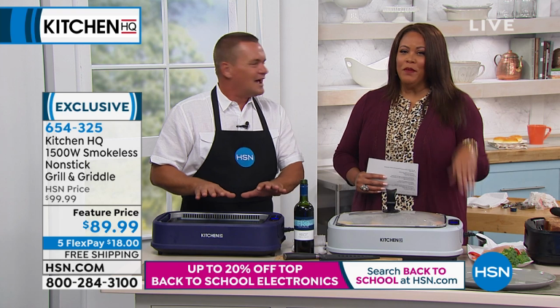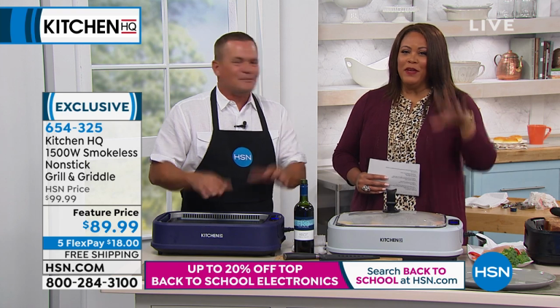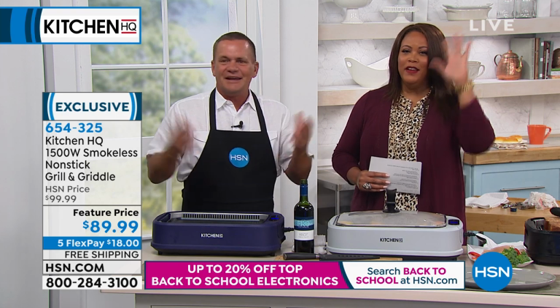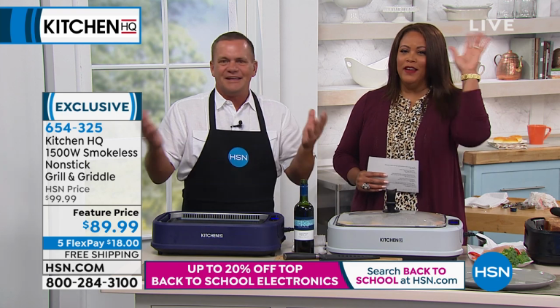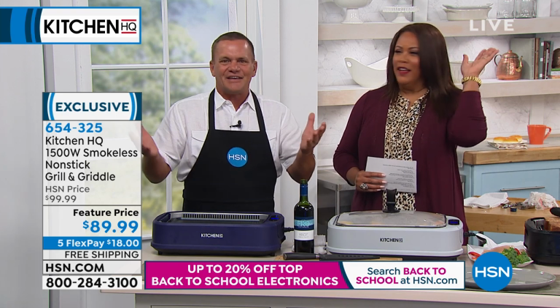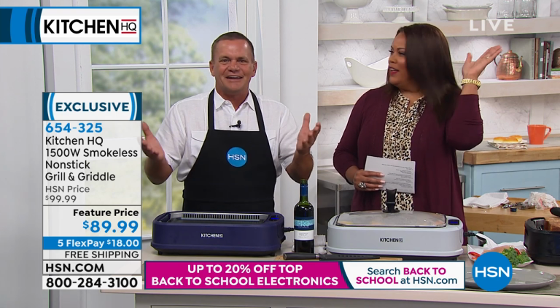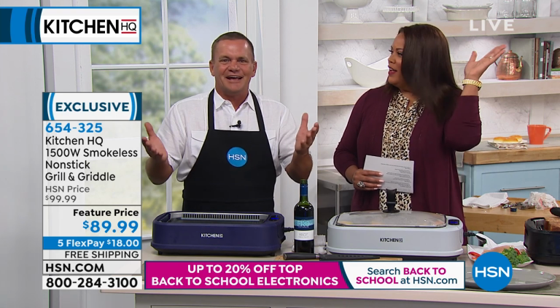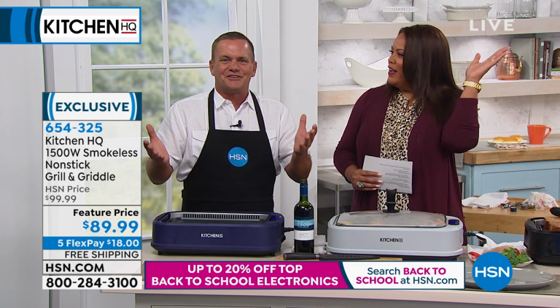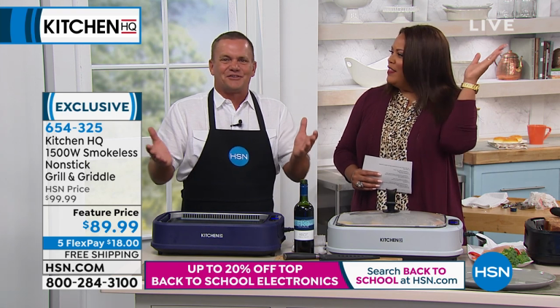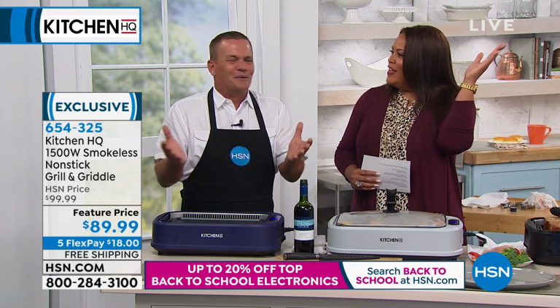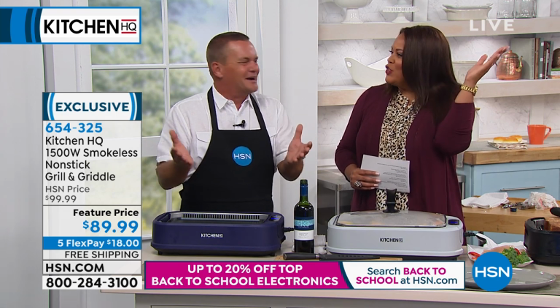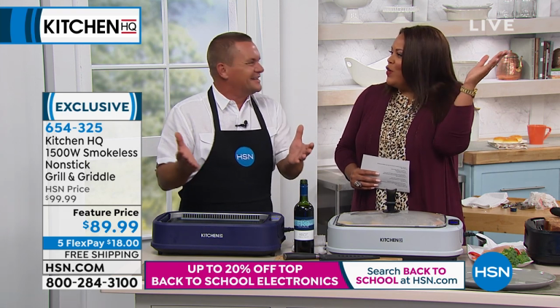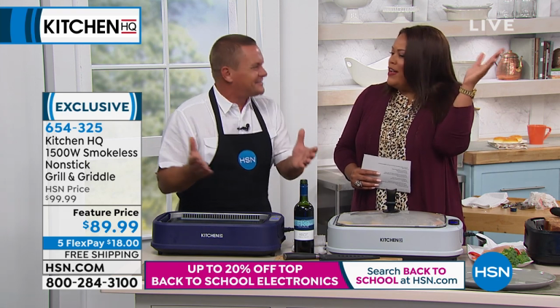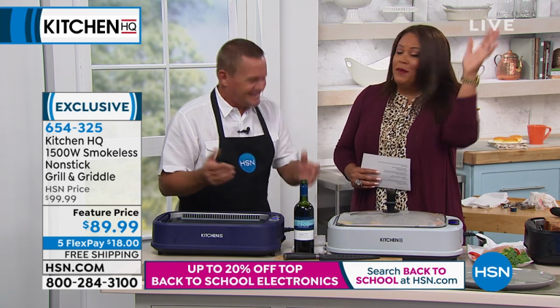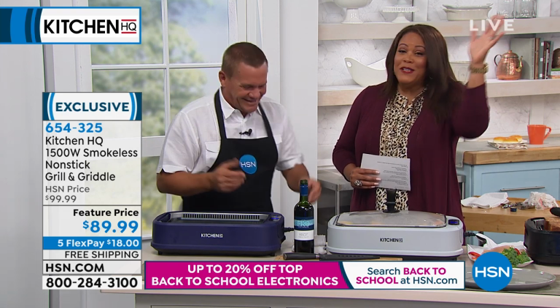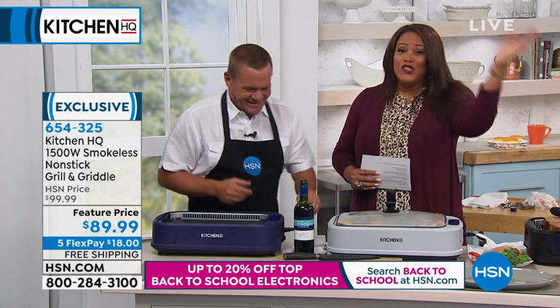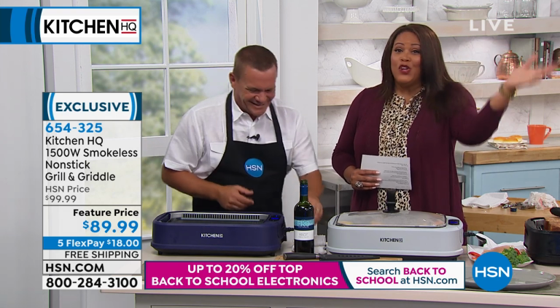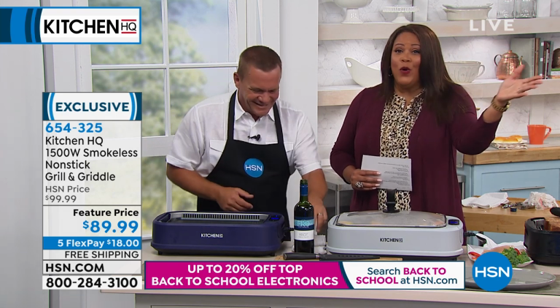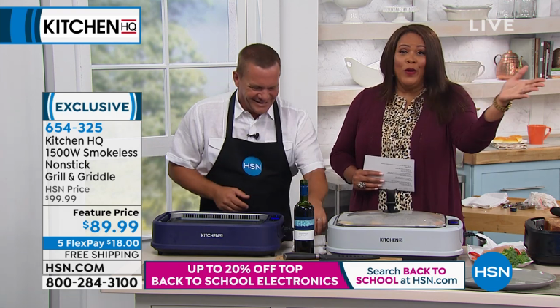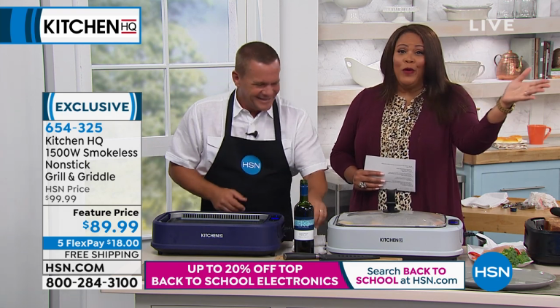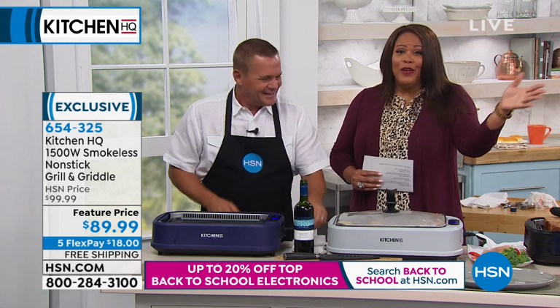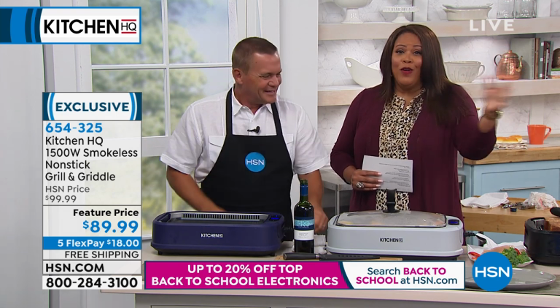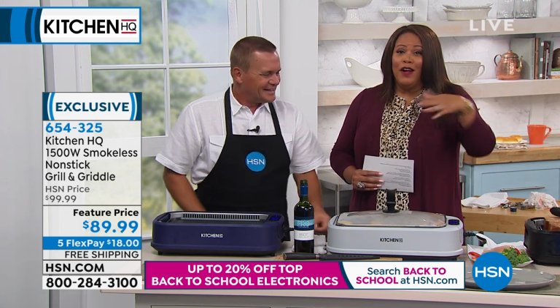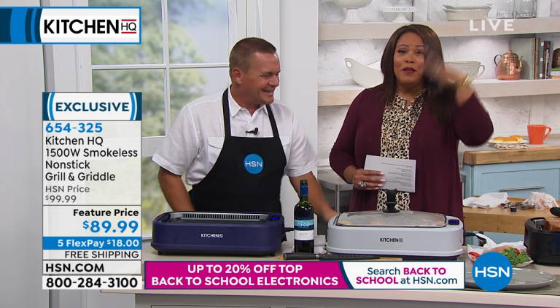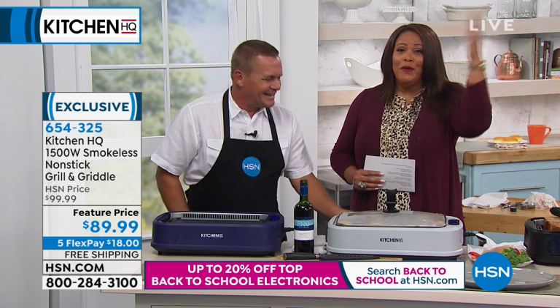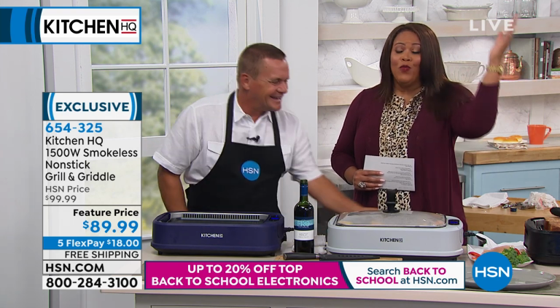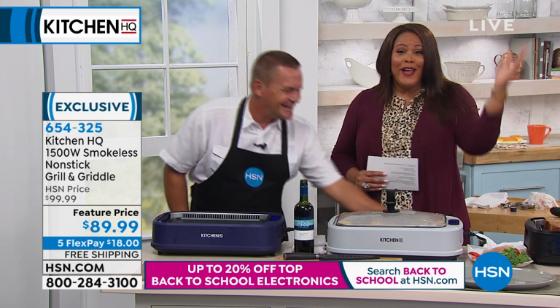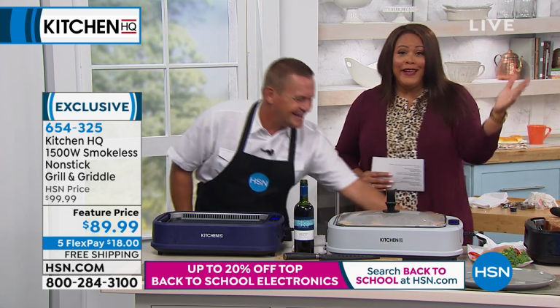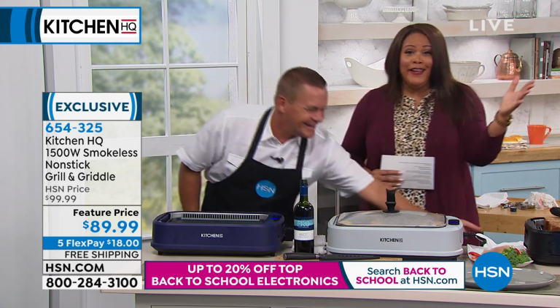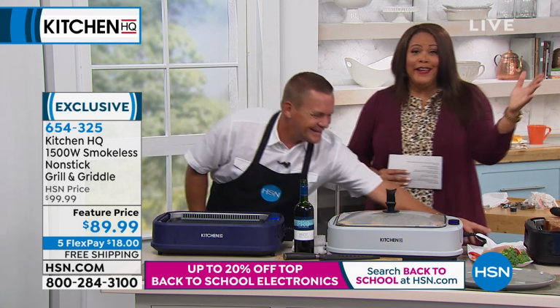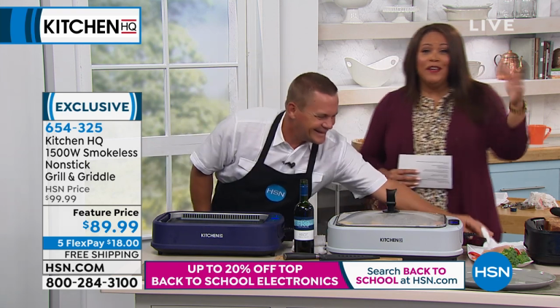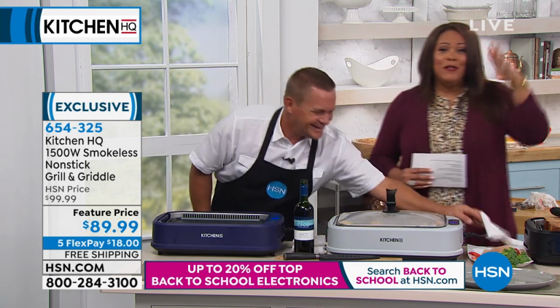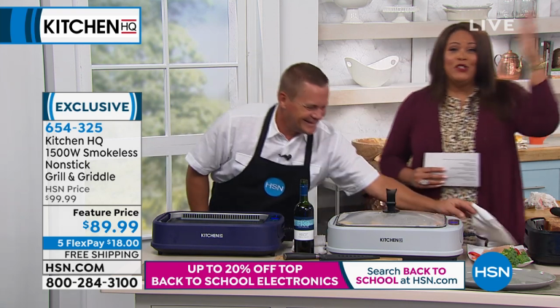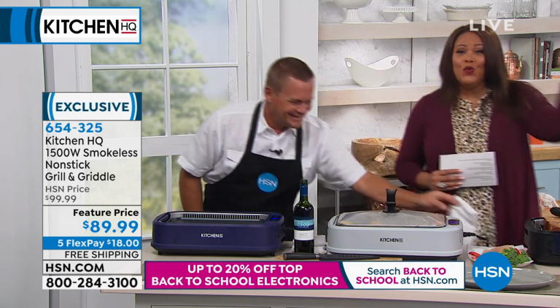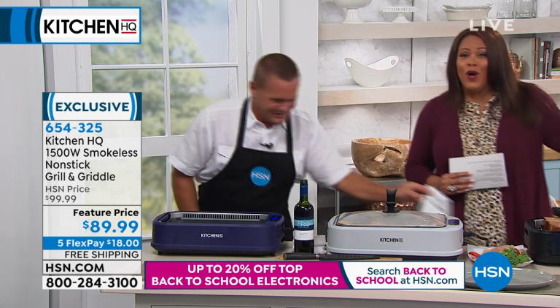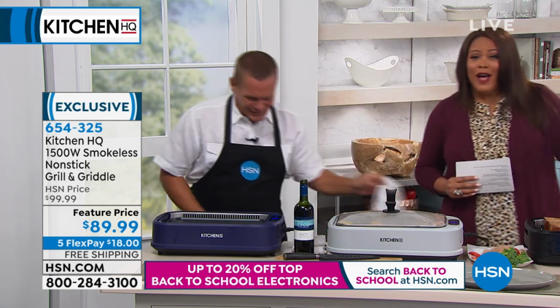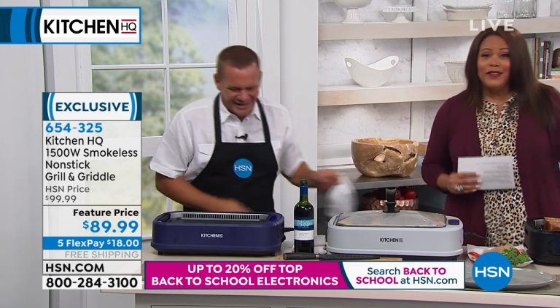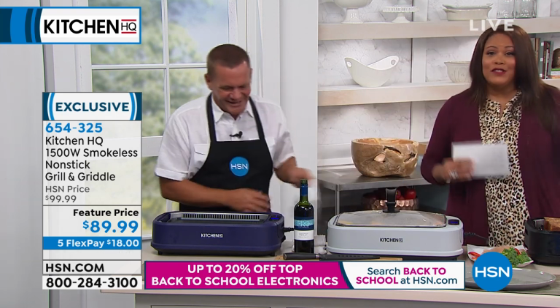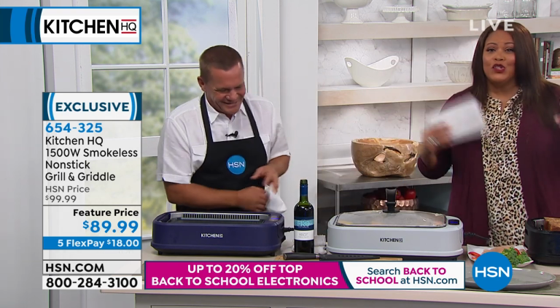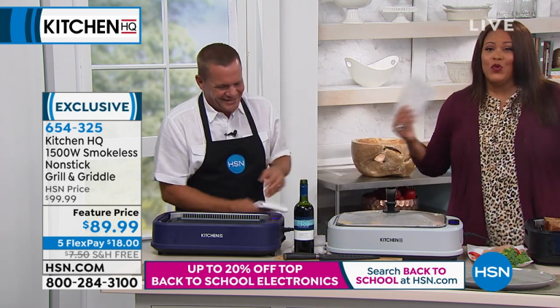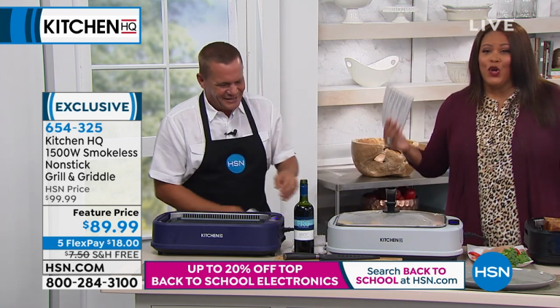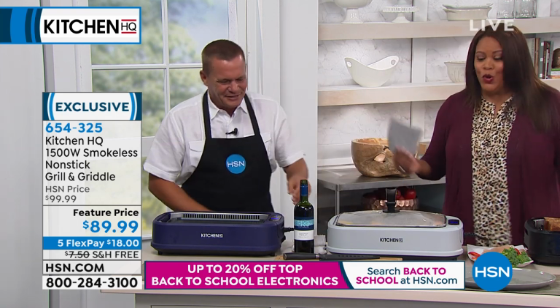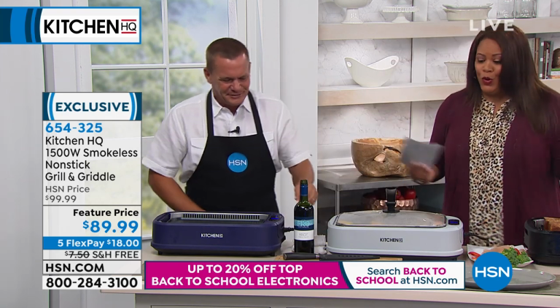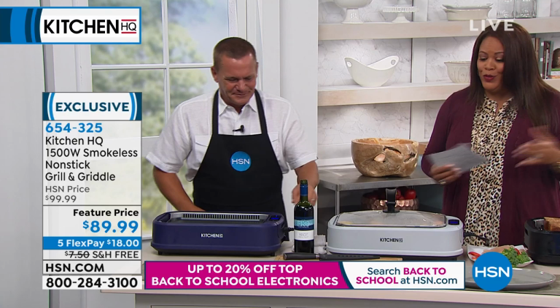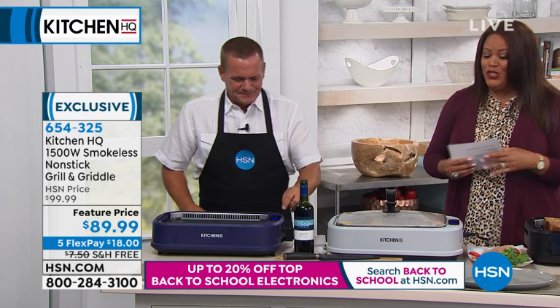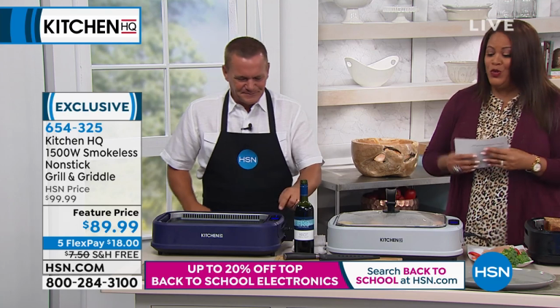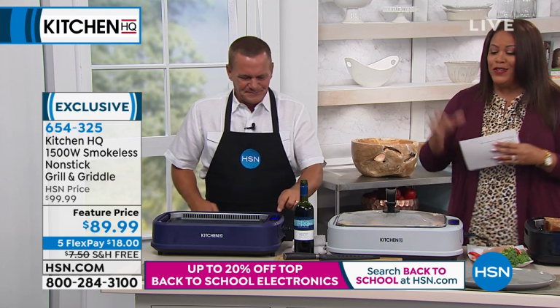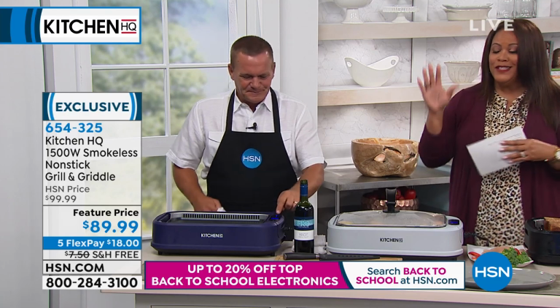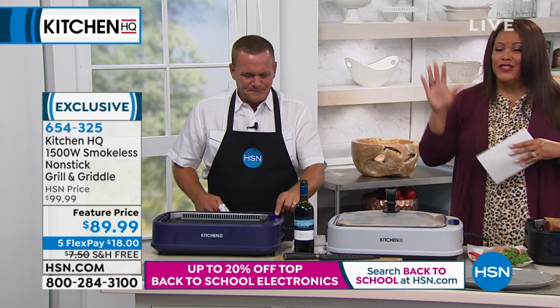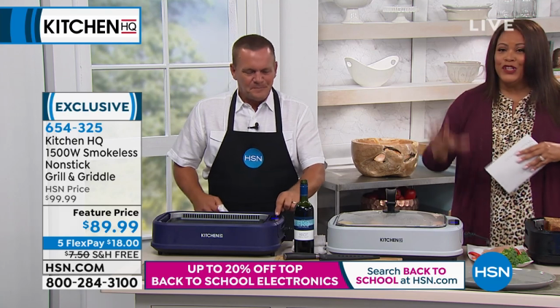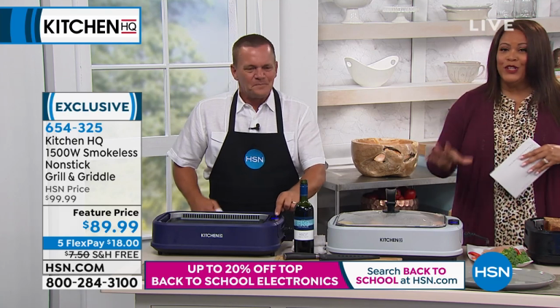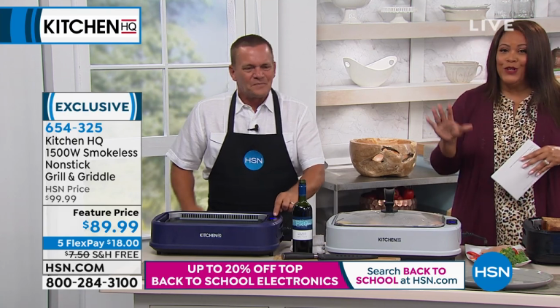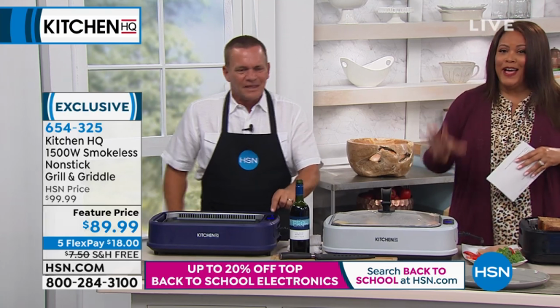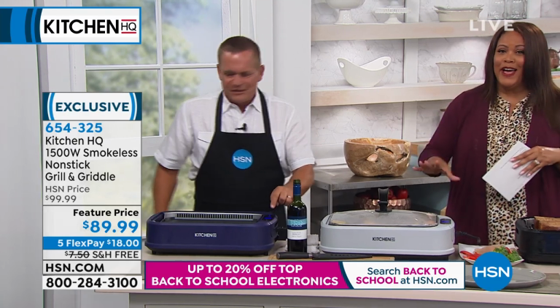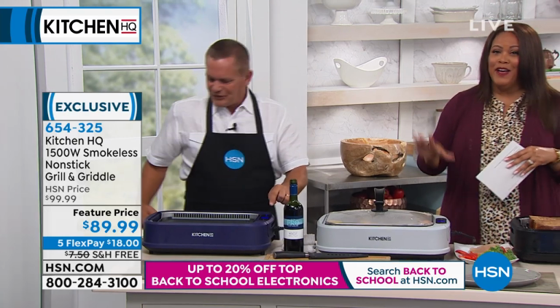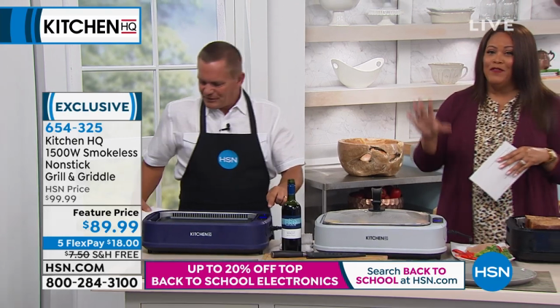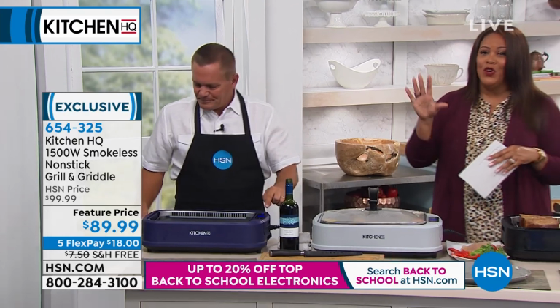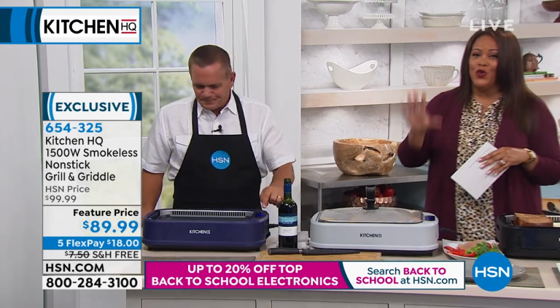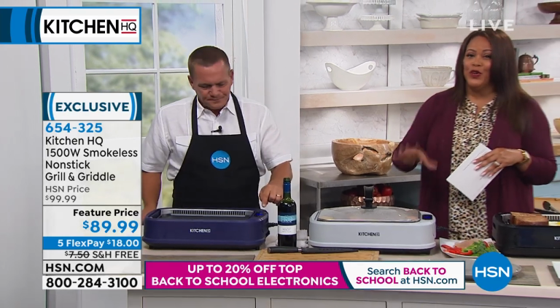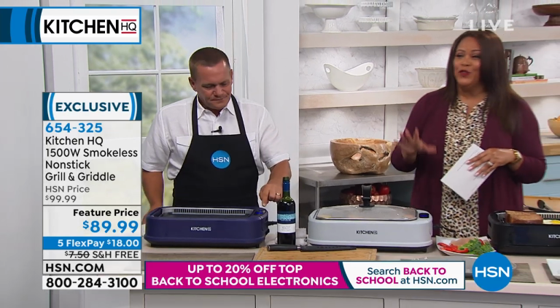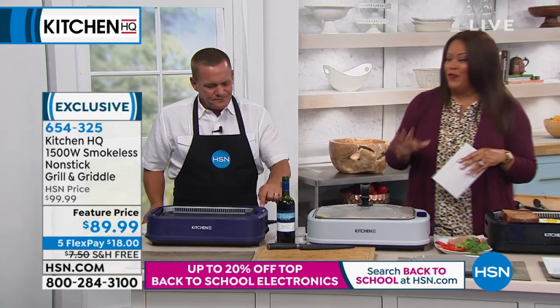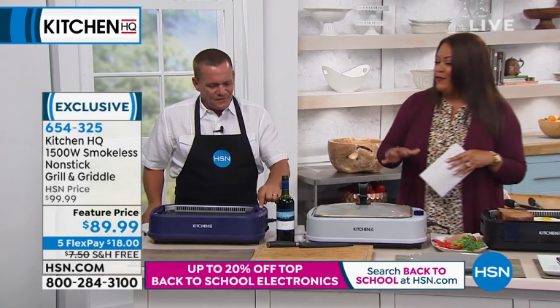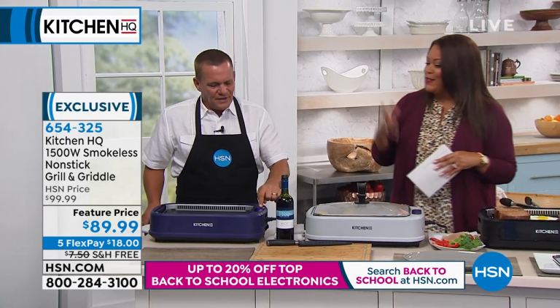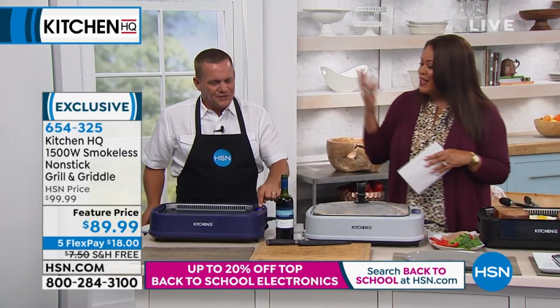Is that not the smart thing? It can be snowing where you are, it can be raining, it can be too hot or too cold — you can still have your grilled favorites.